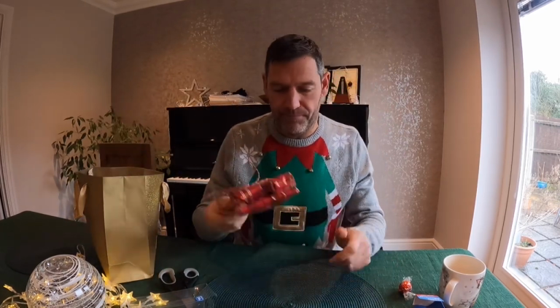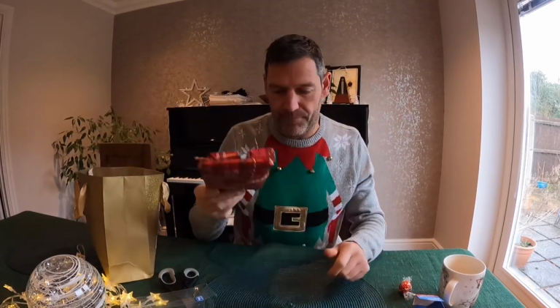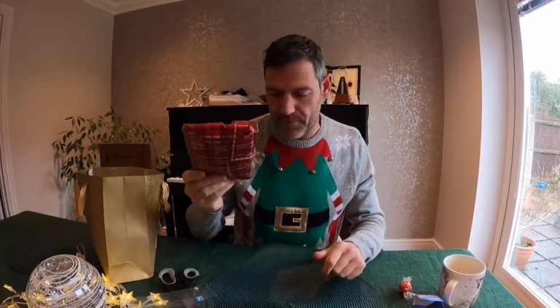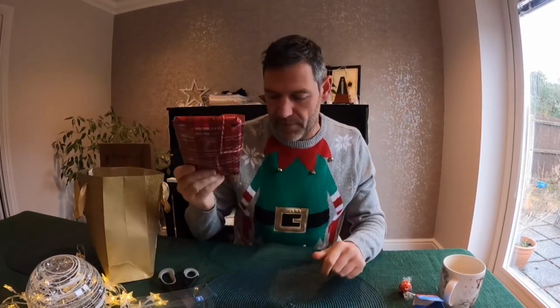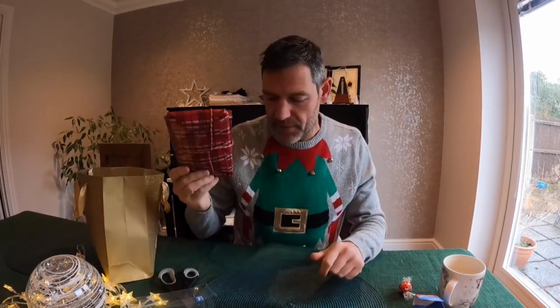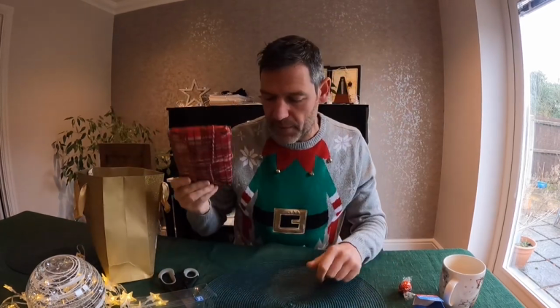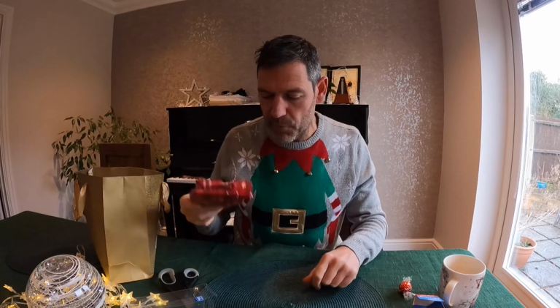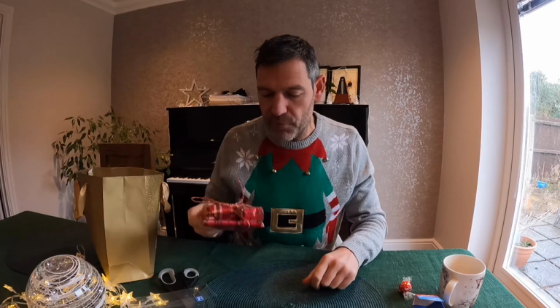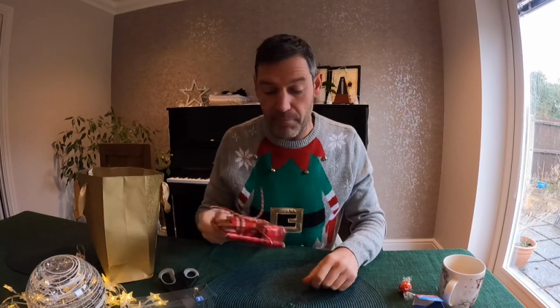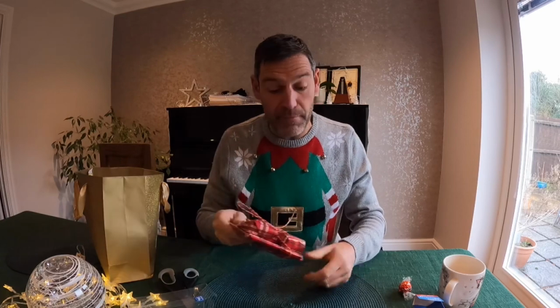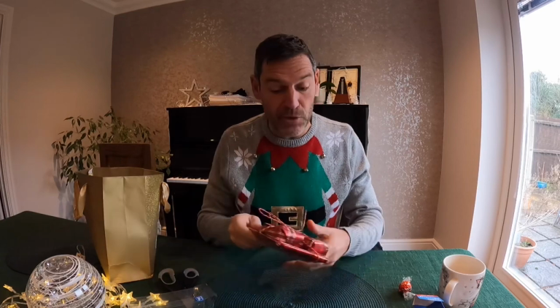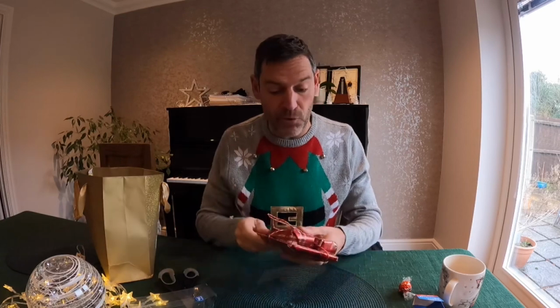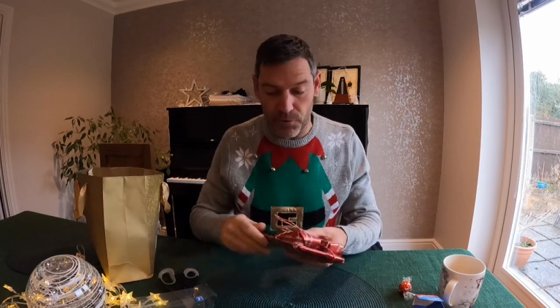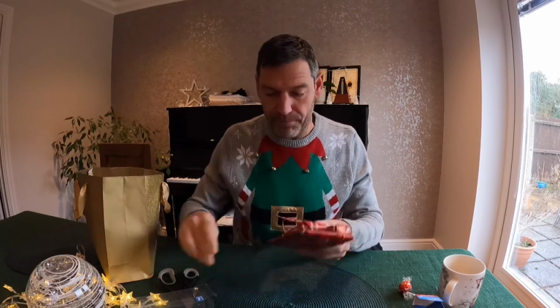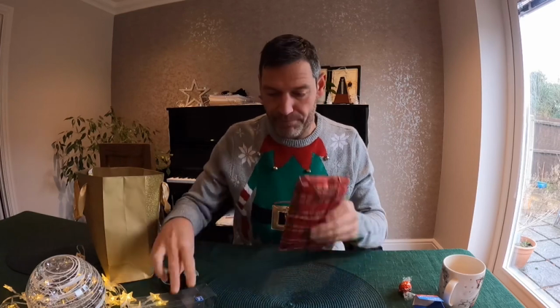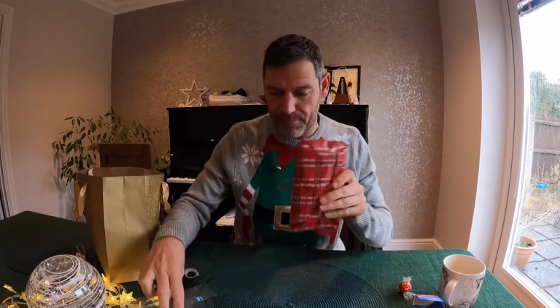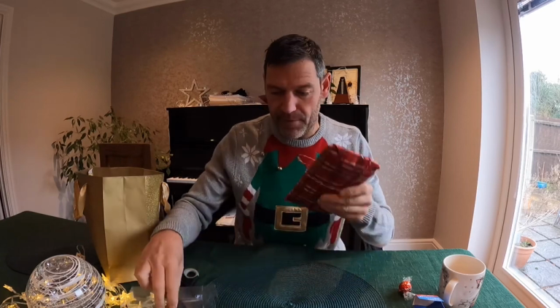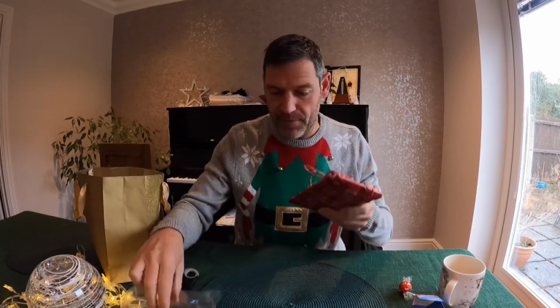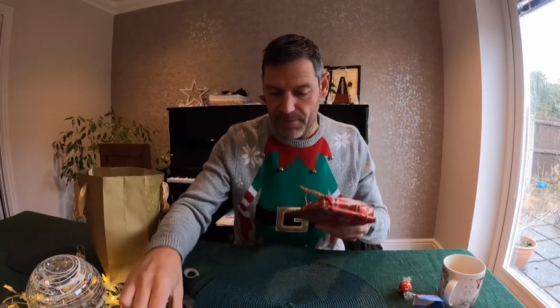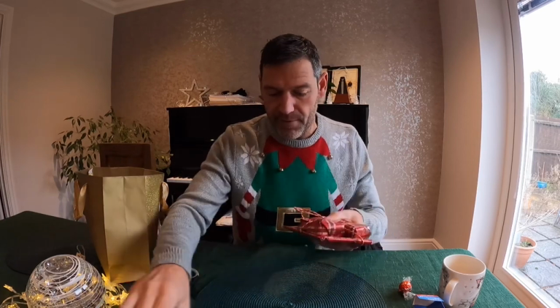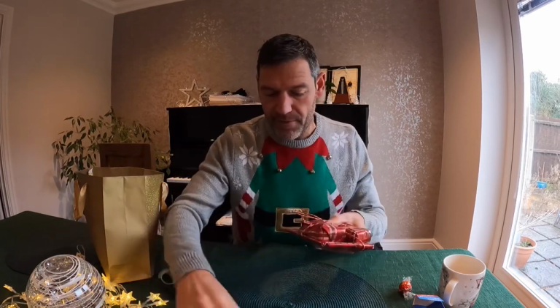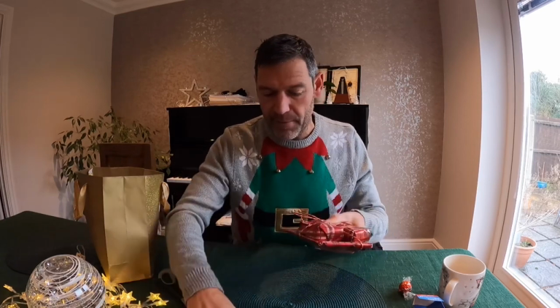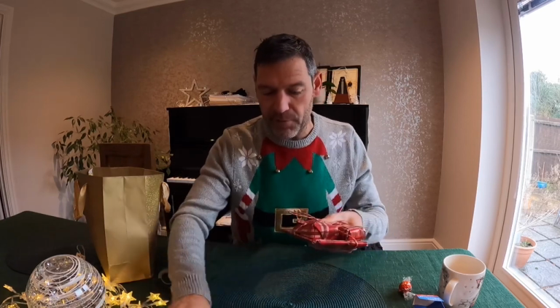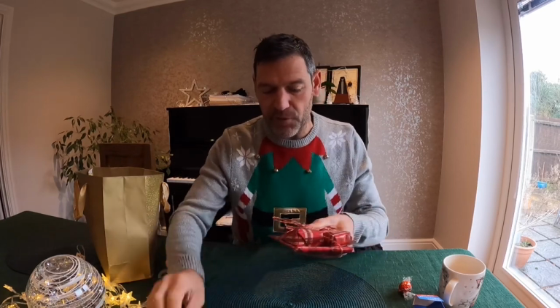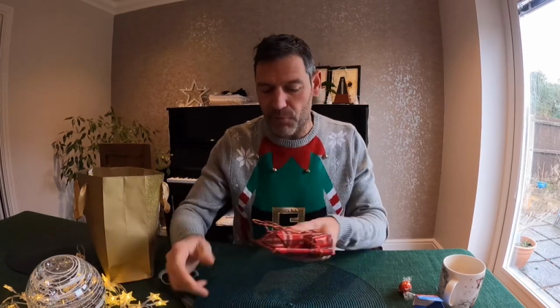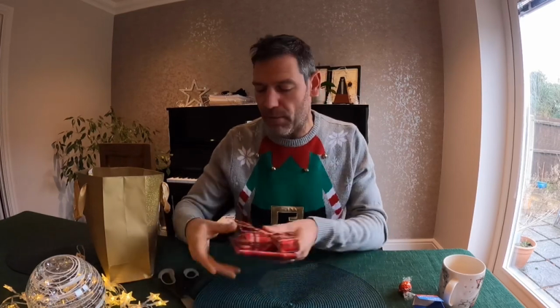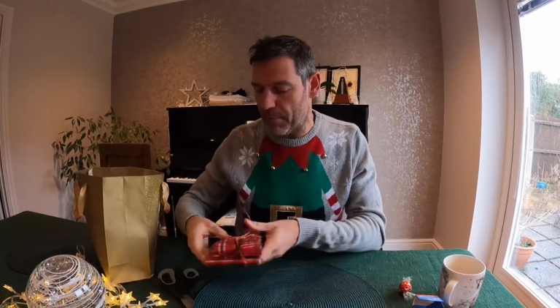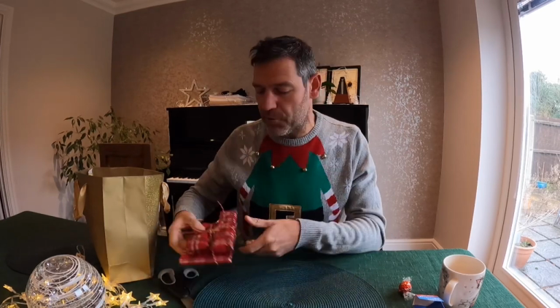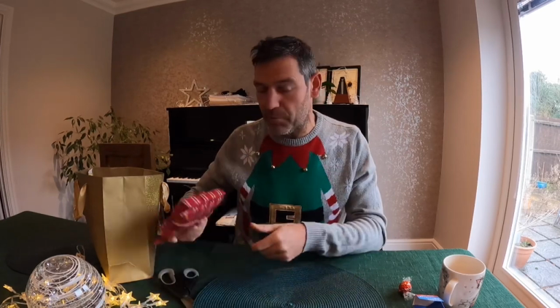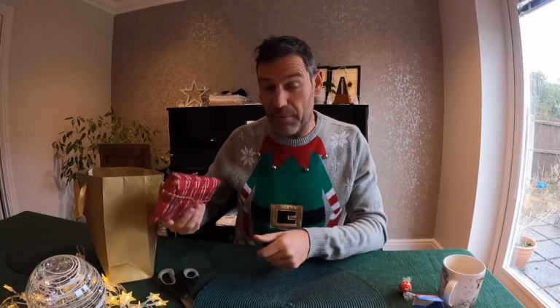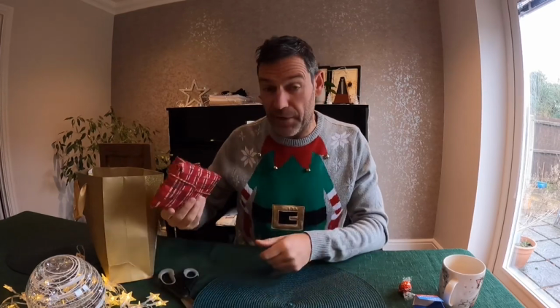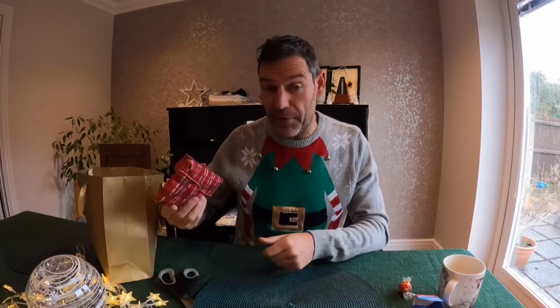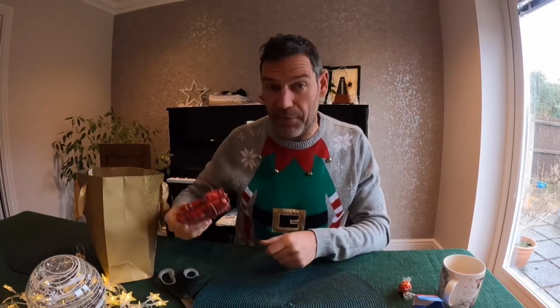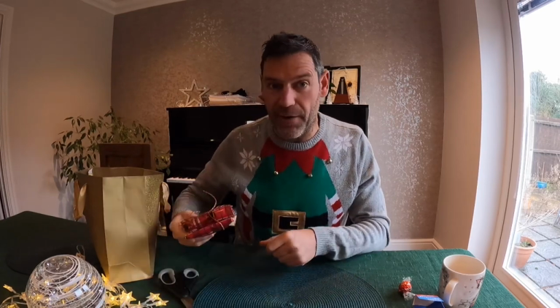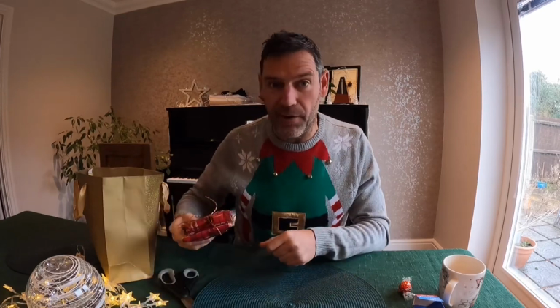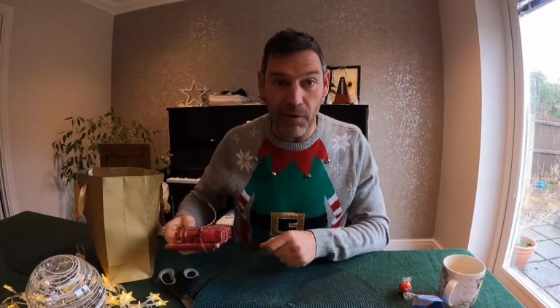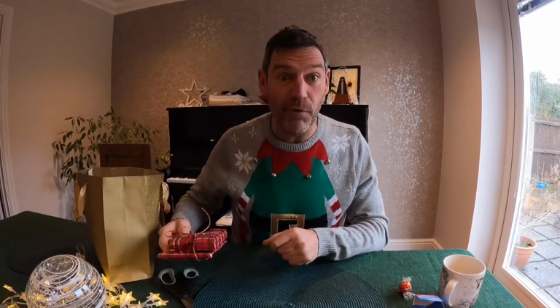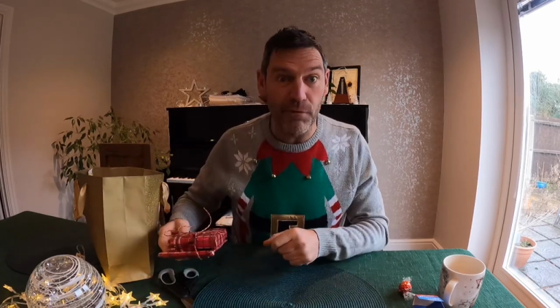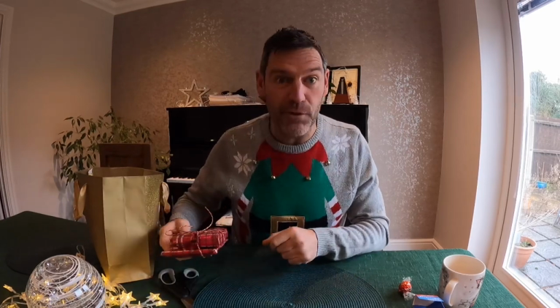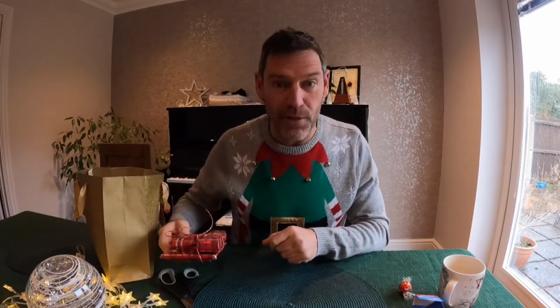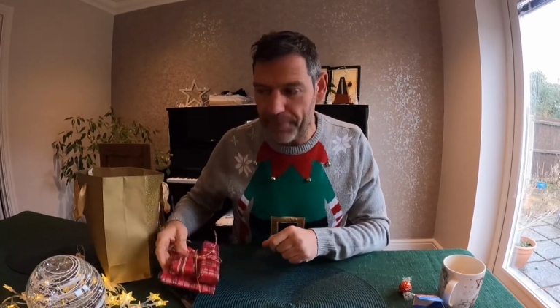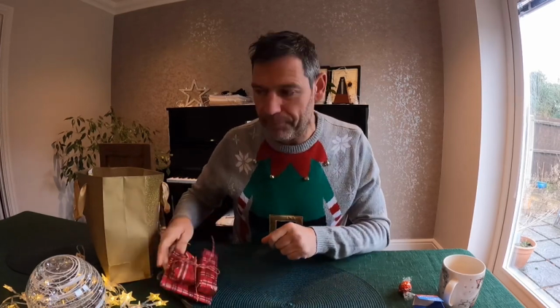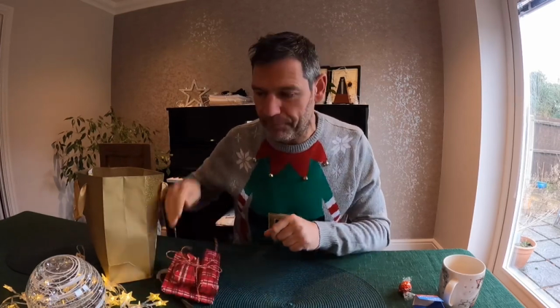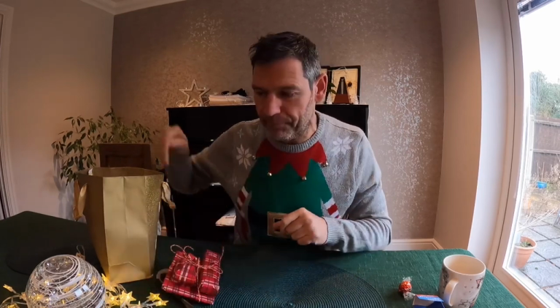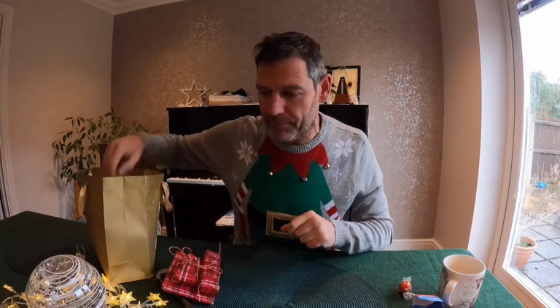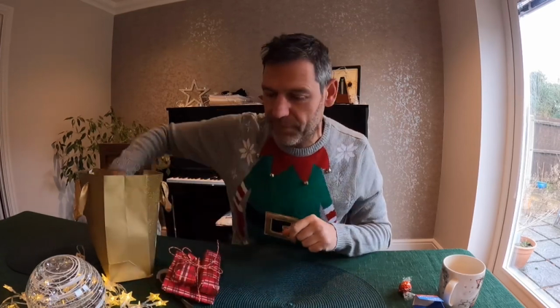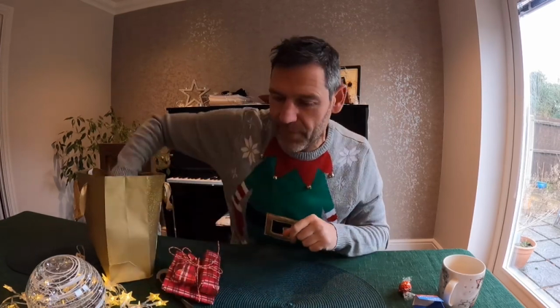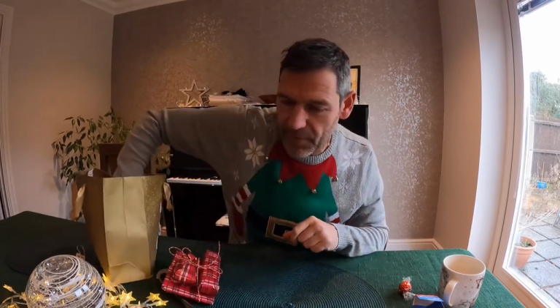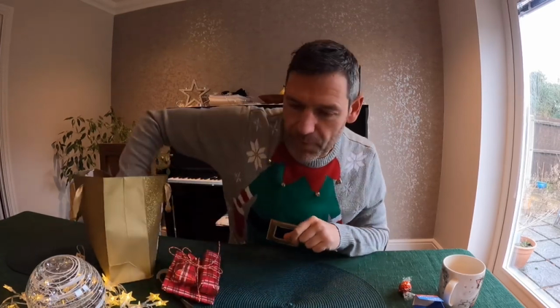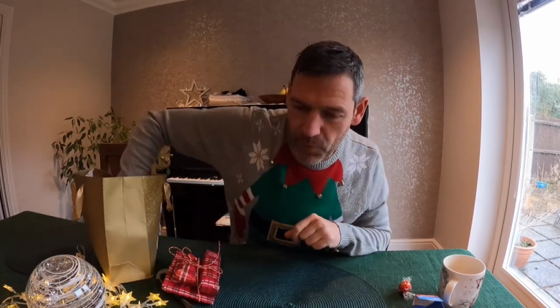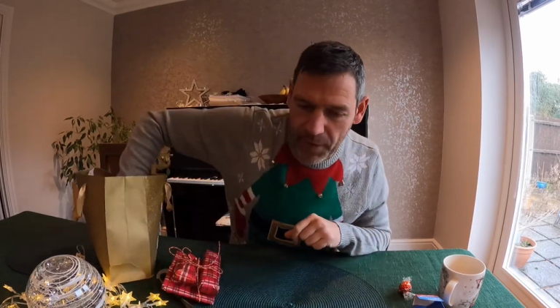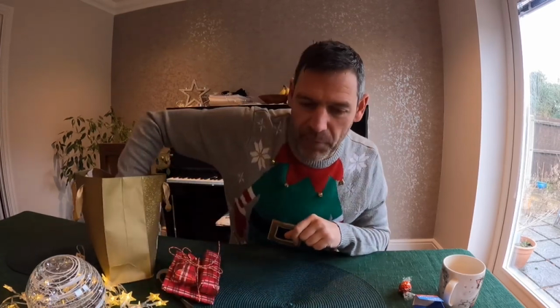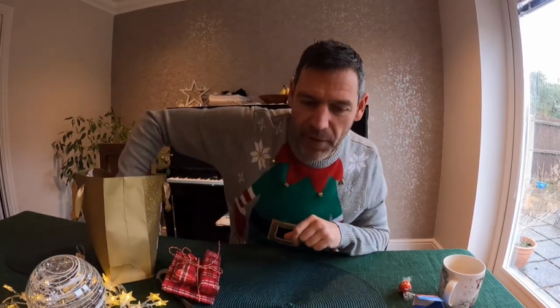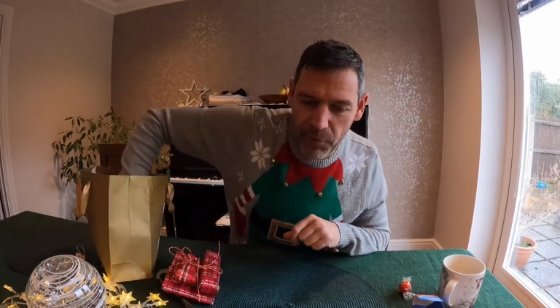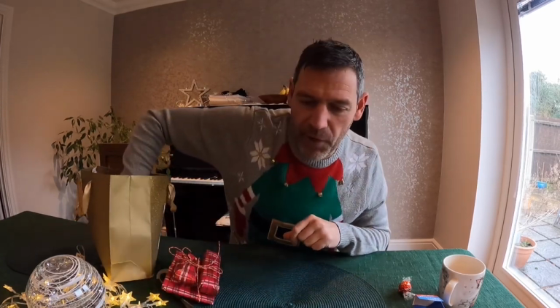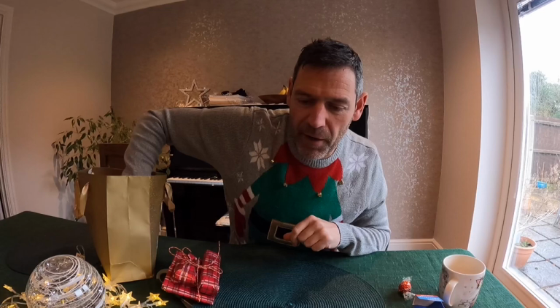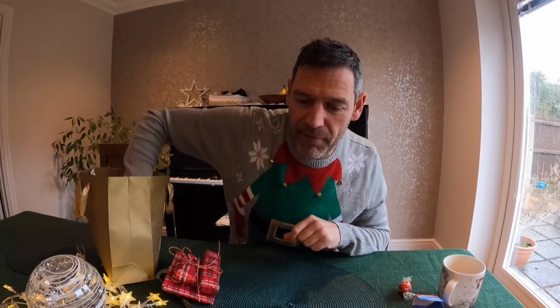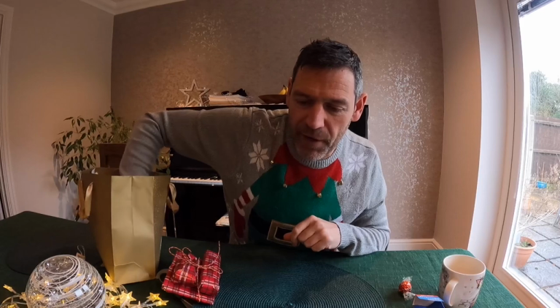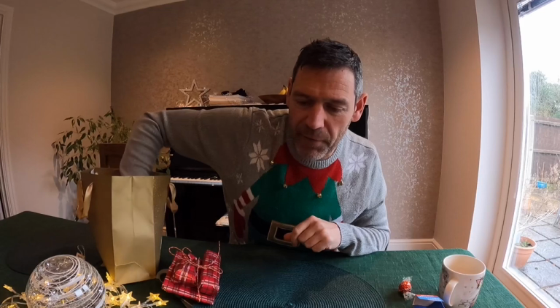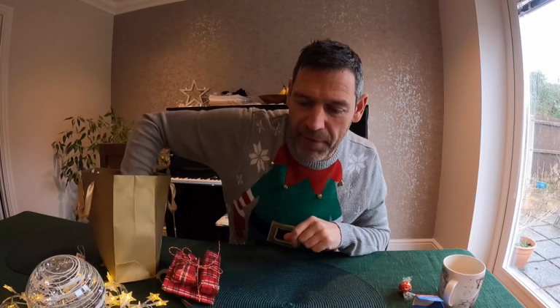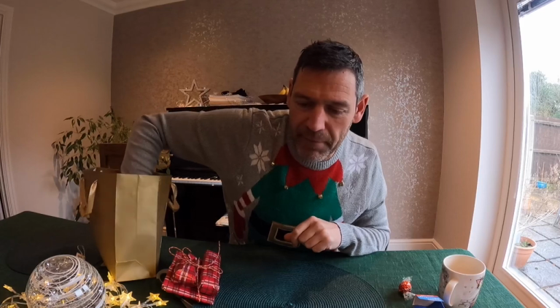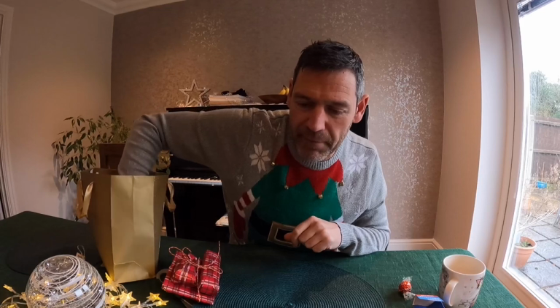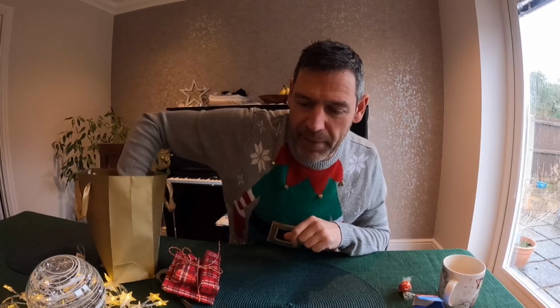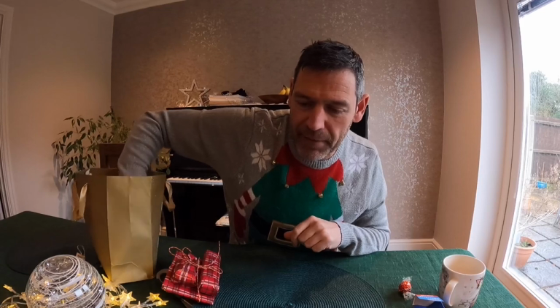These were from my son — still wrapped up. I don't know what they are obviously. We'll have a go at them in a minute.